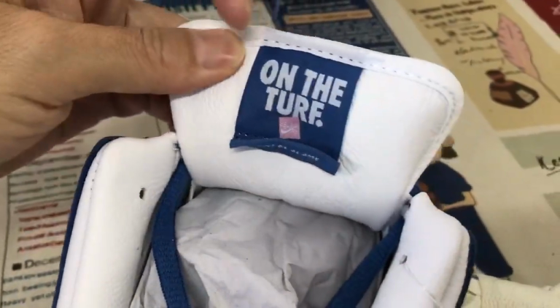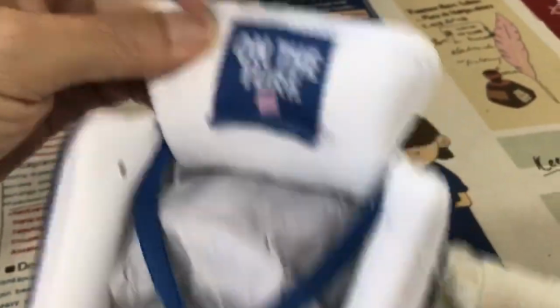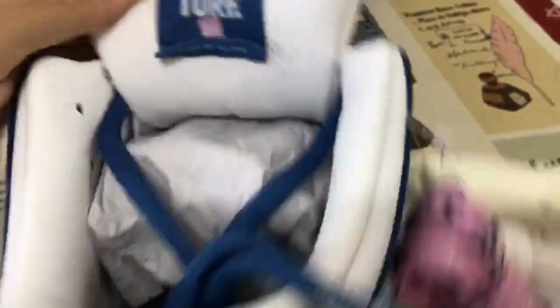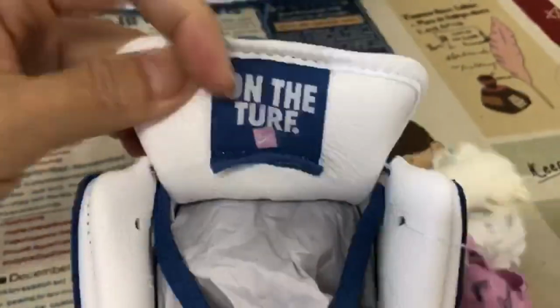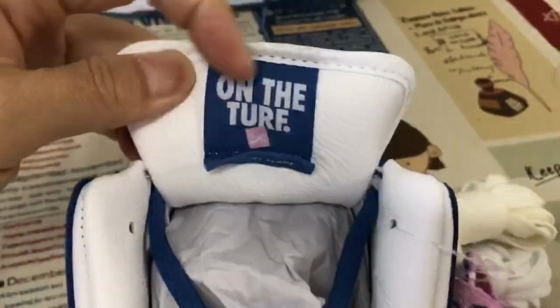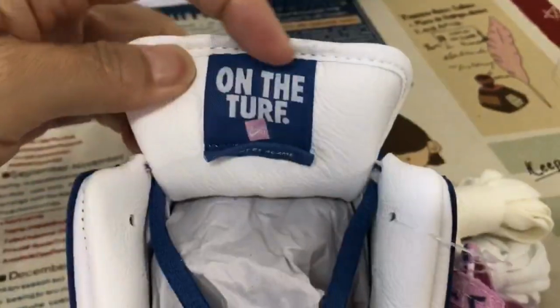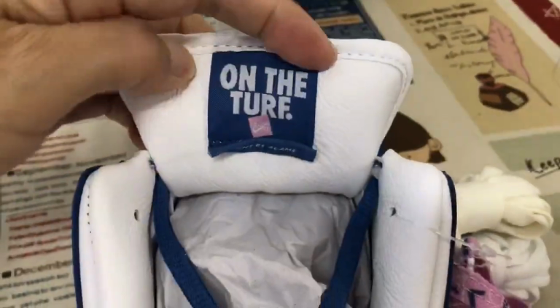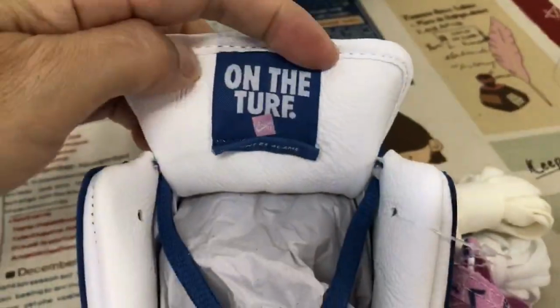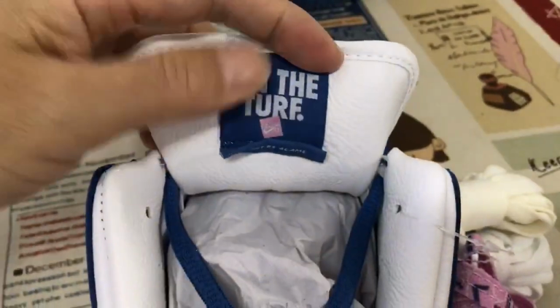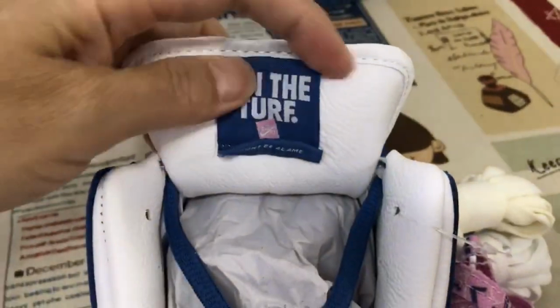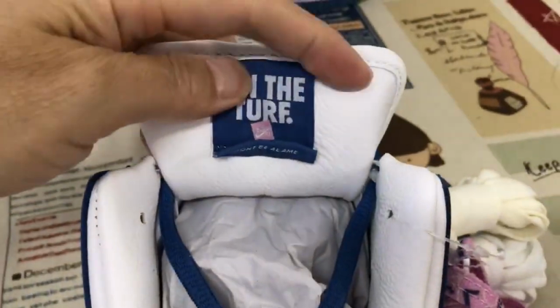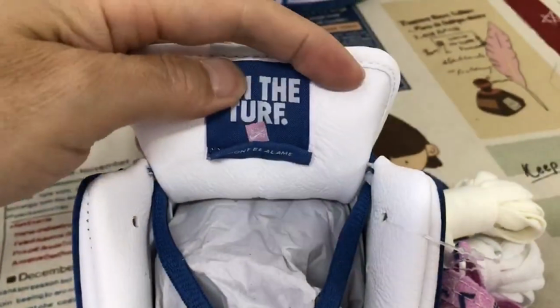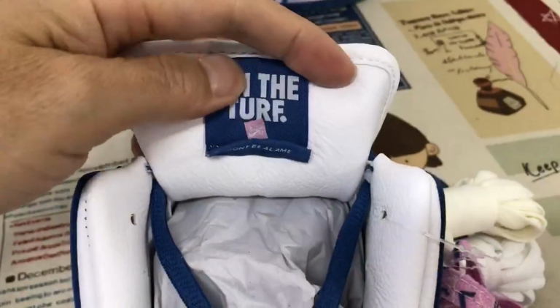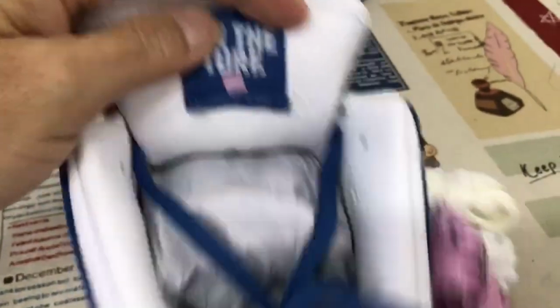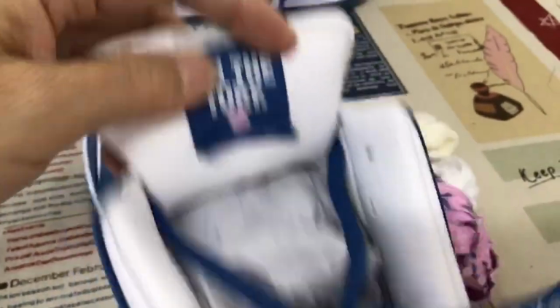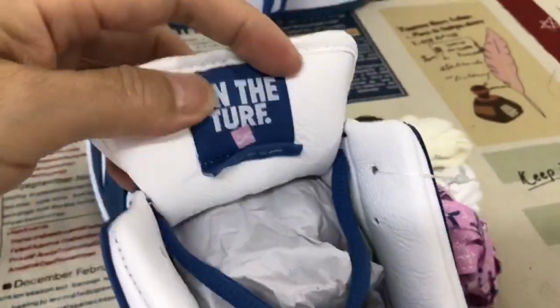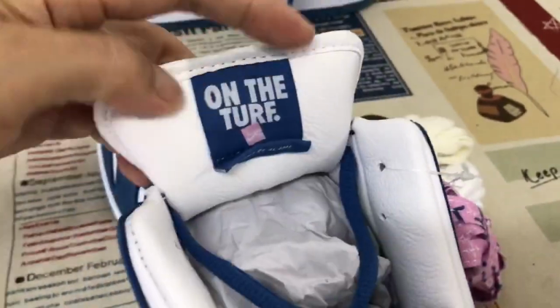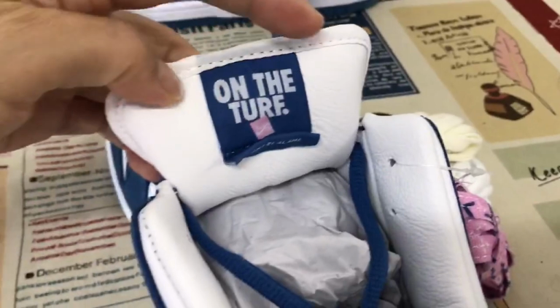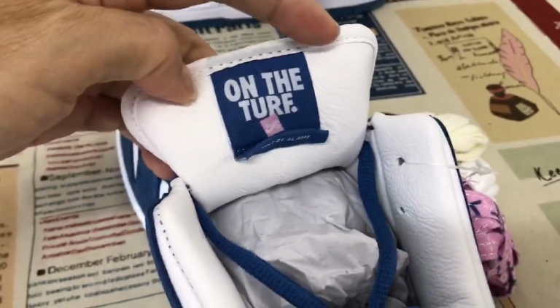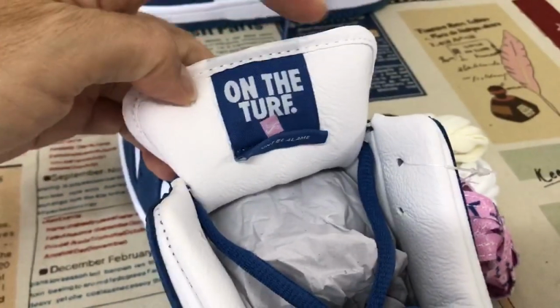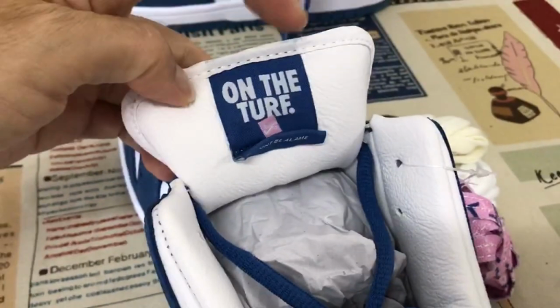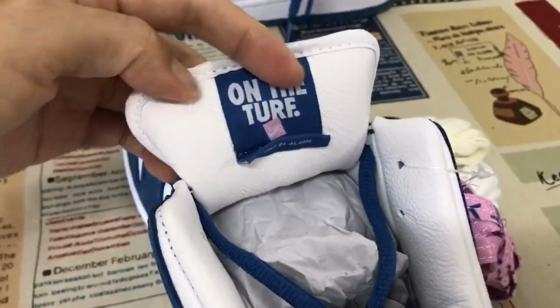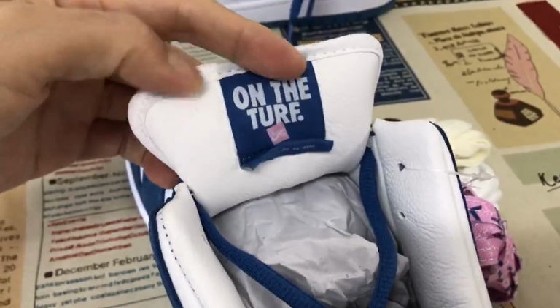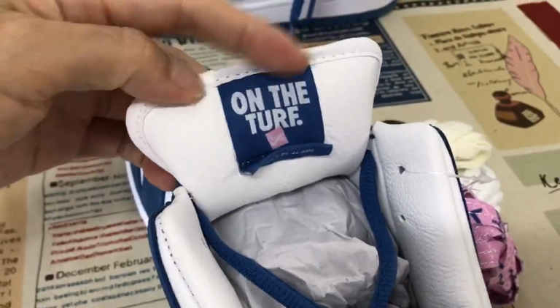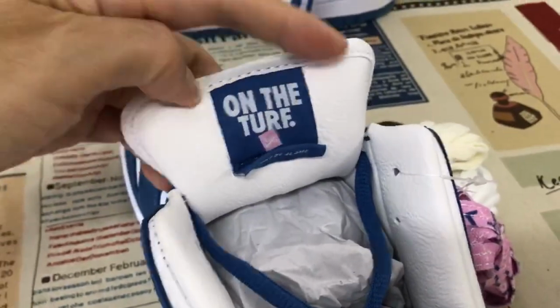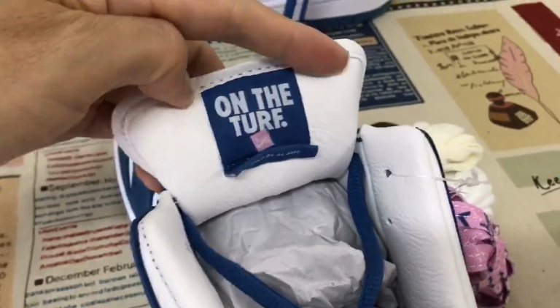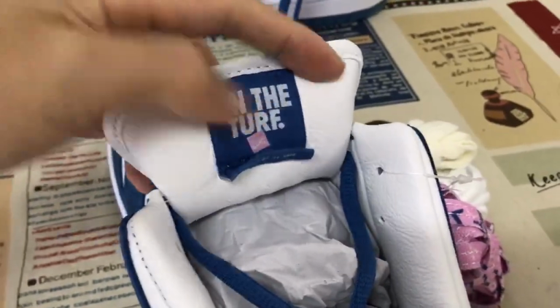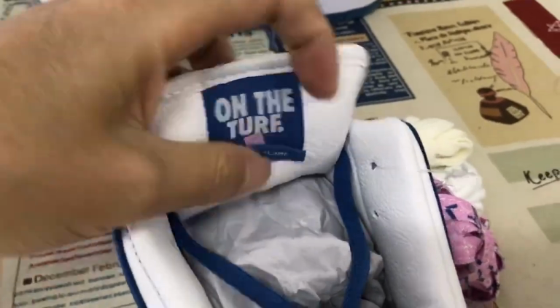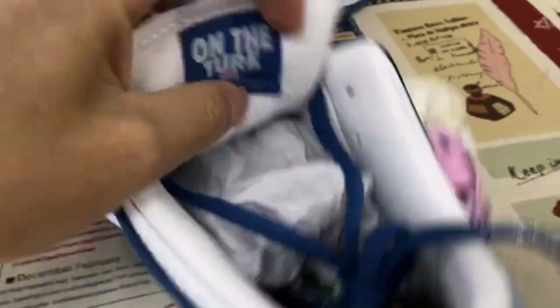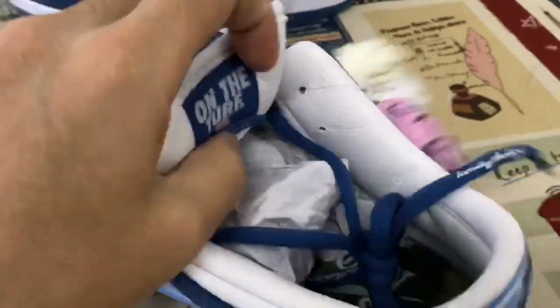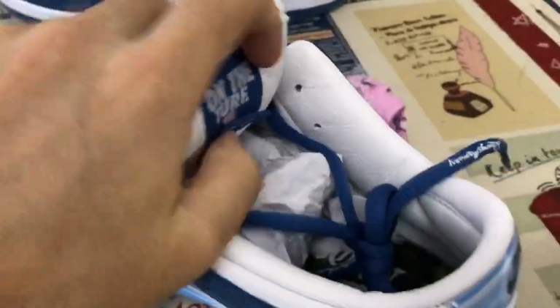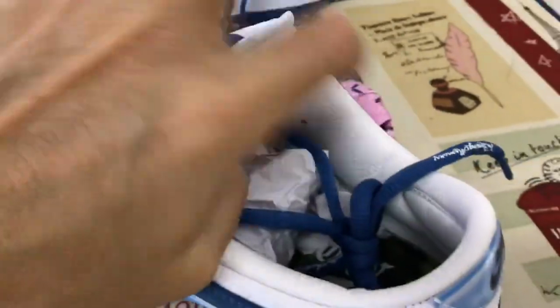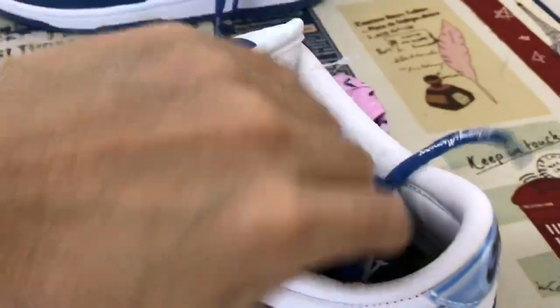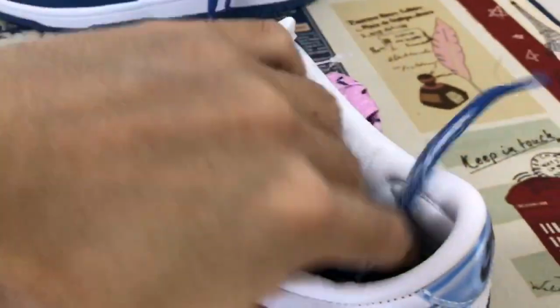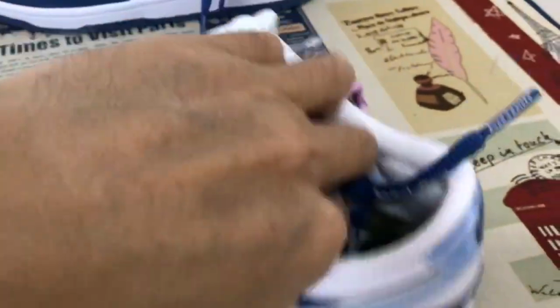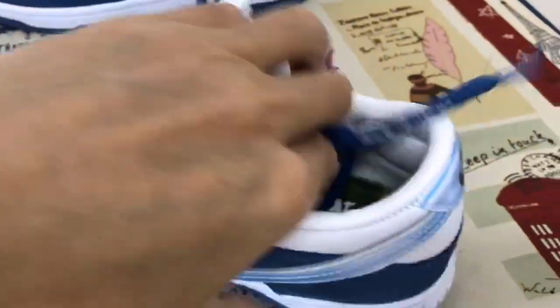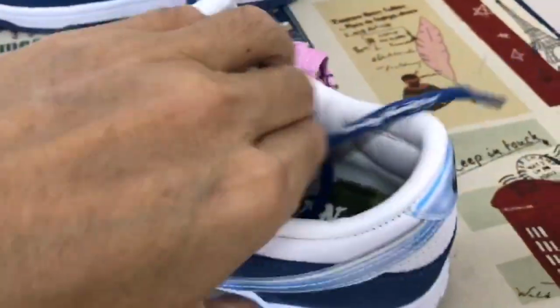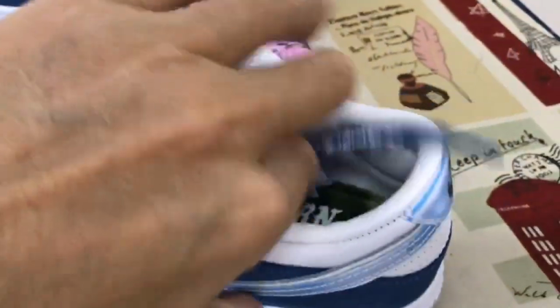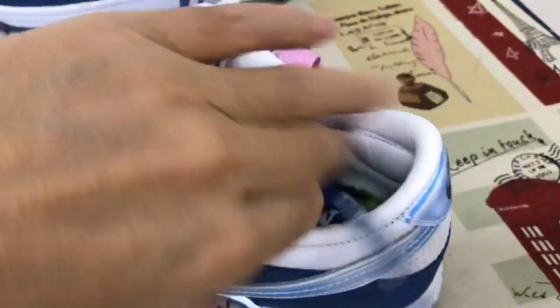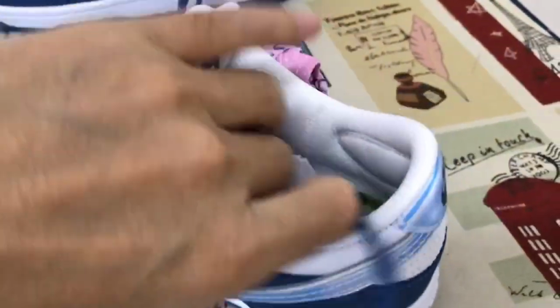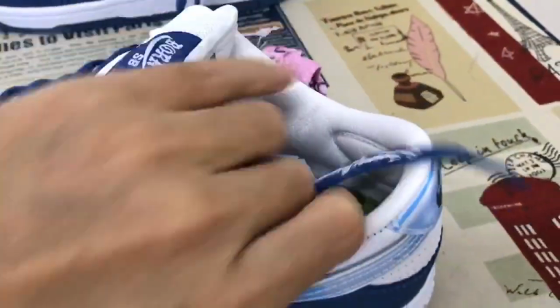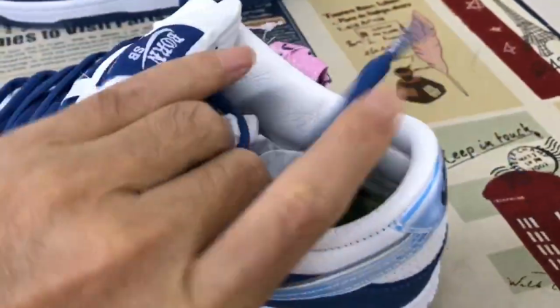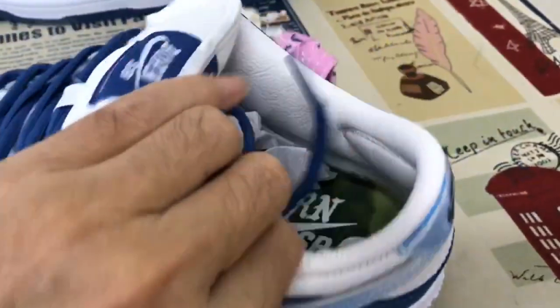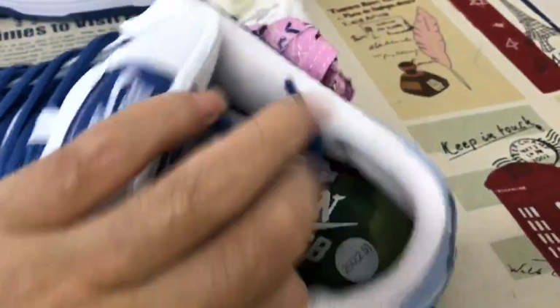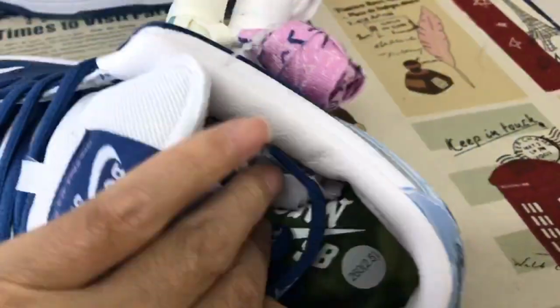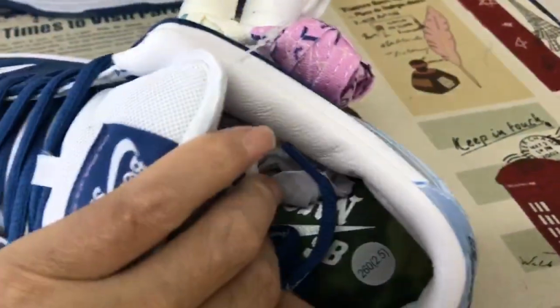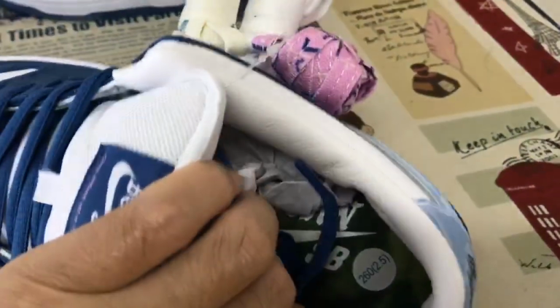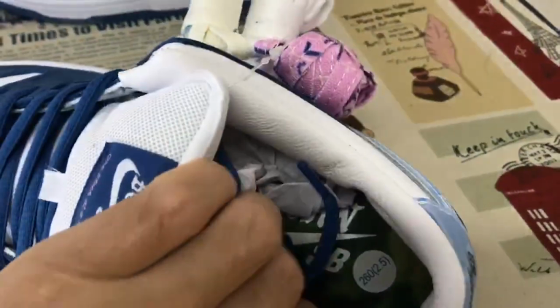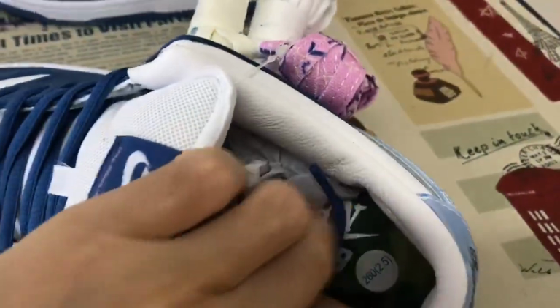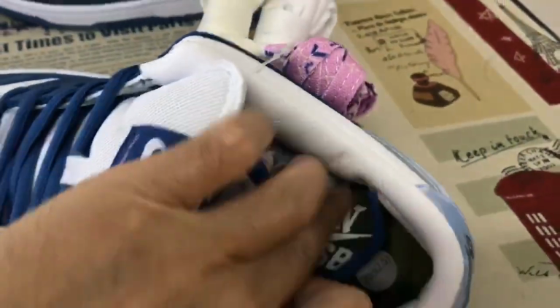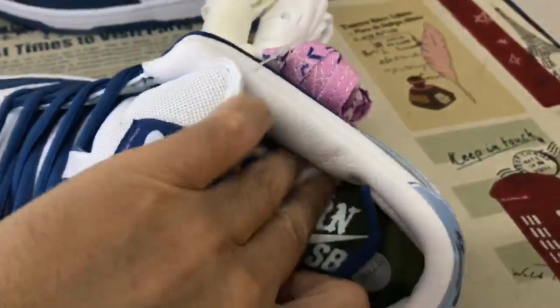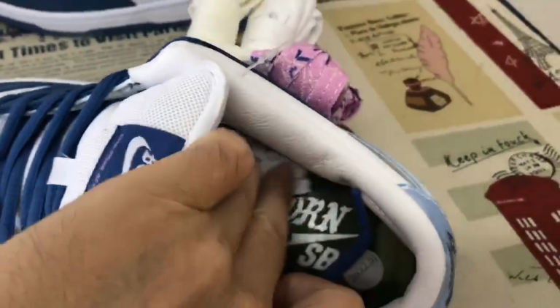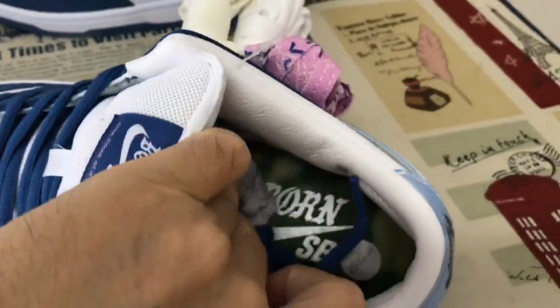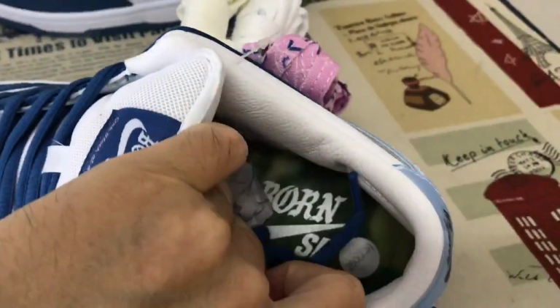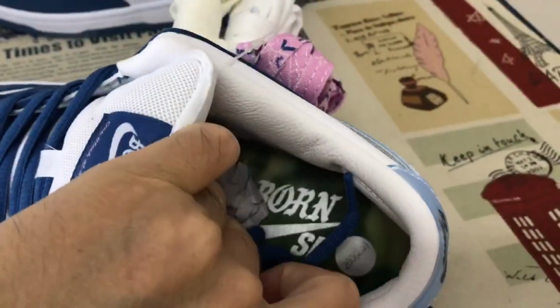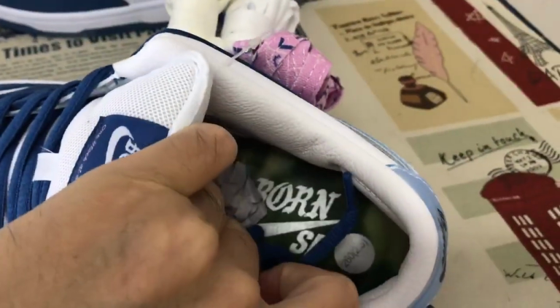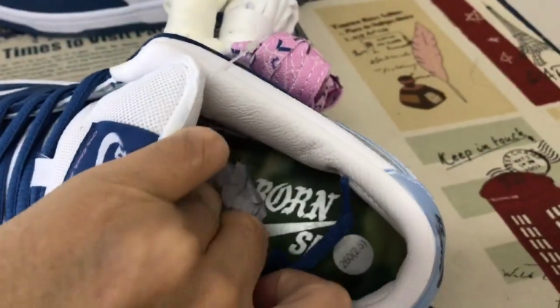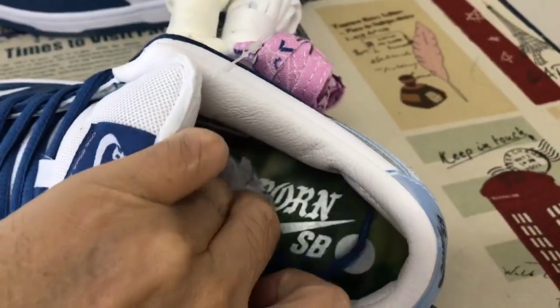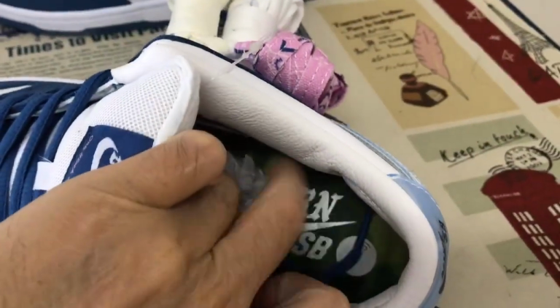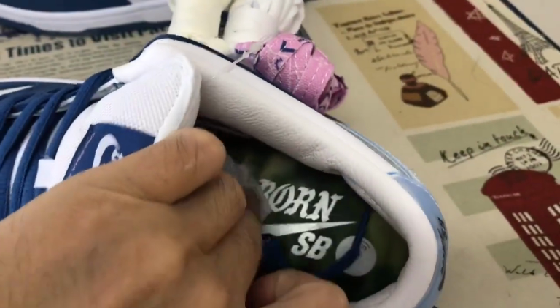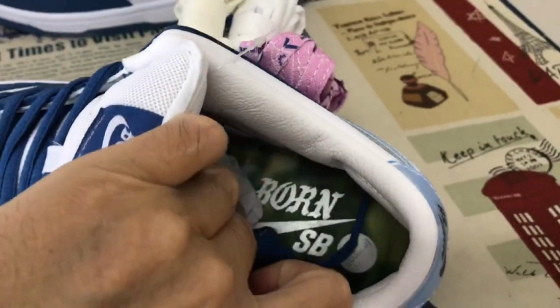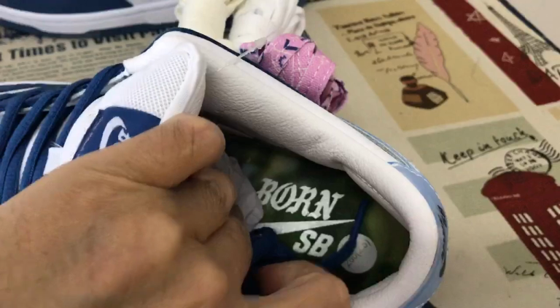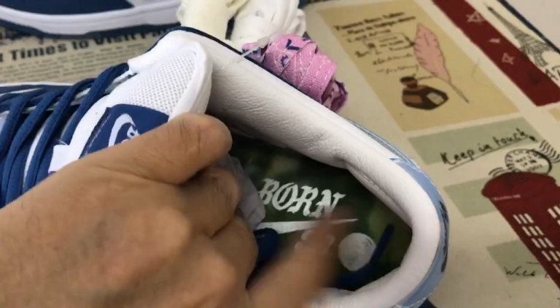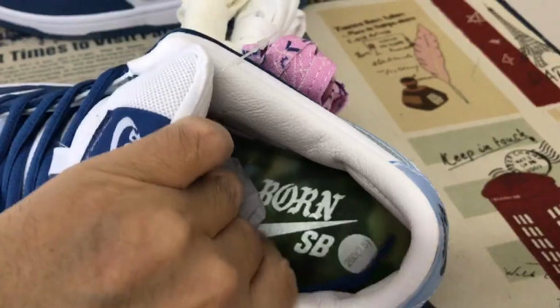Let's look at the tongue lining and the color lining. It is in the zone.